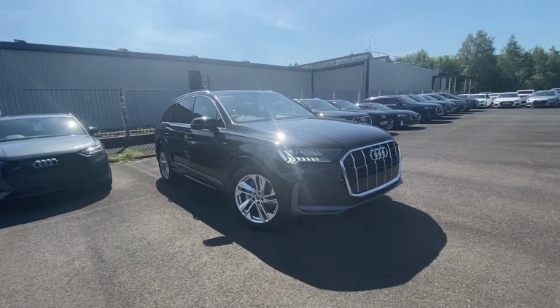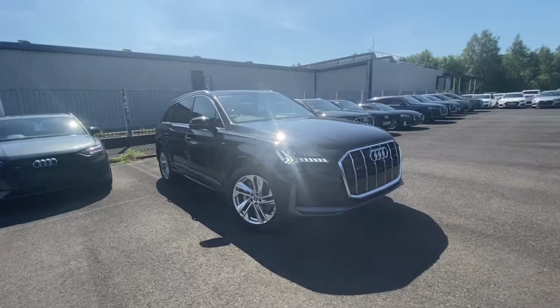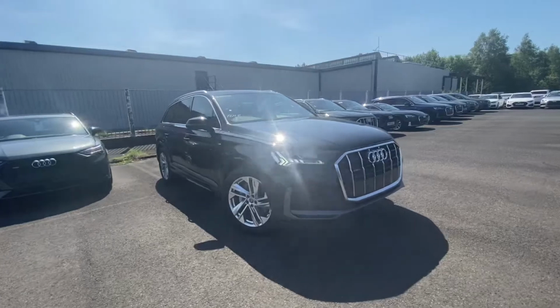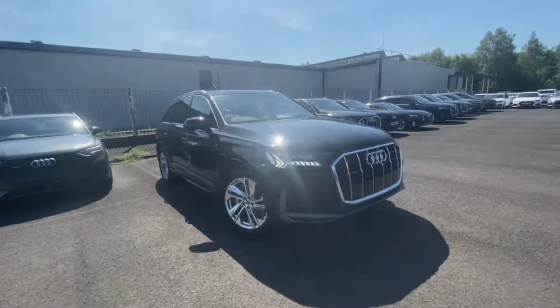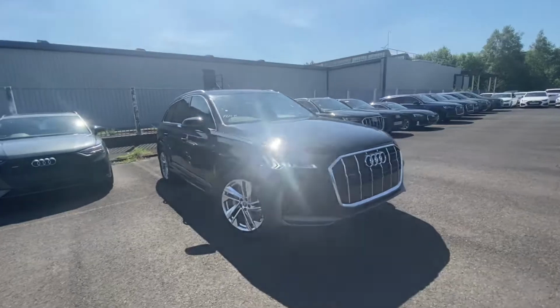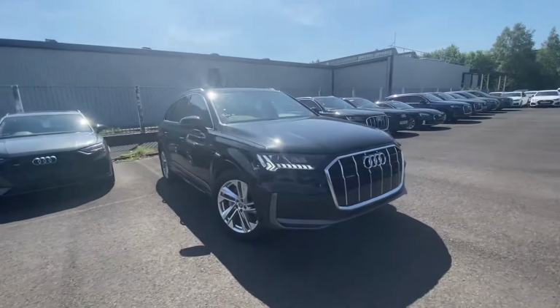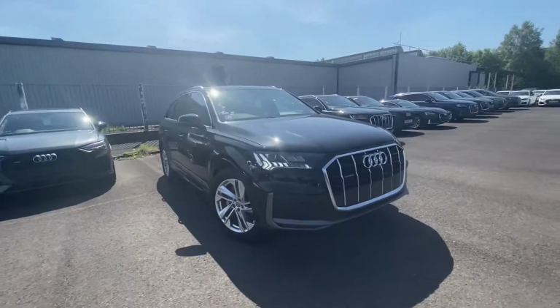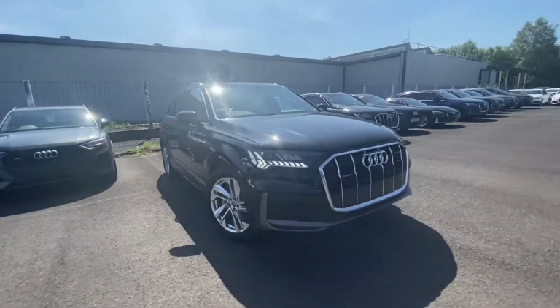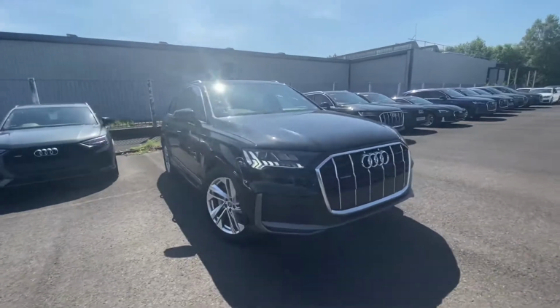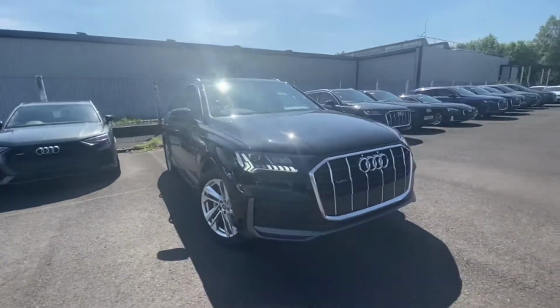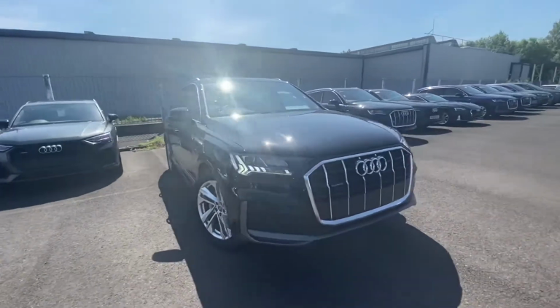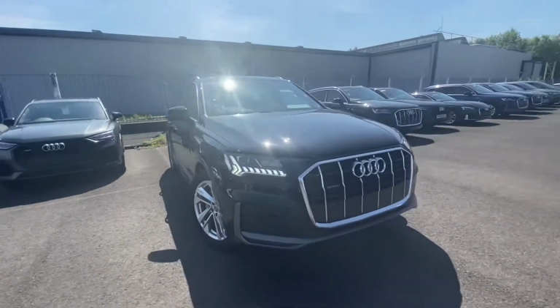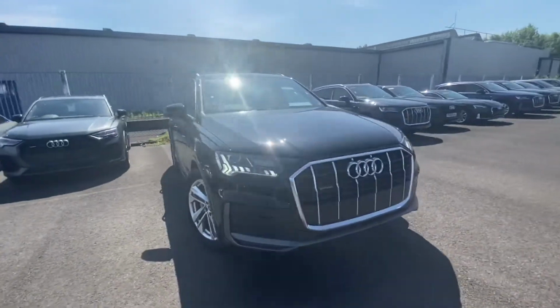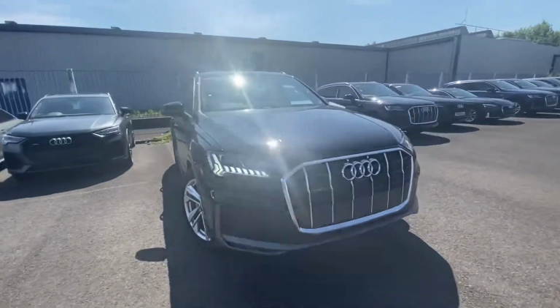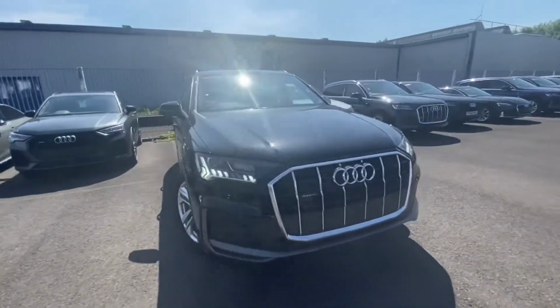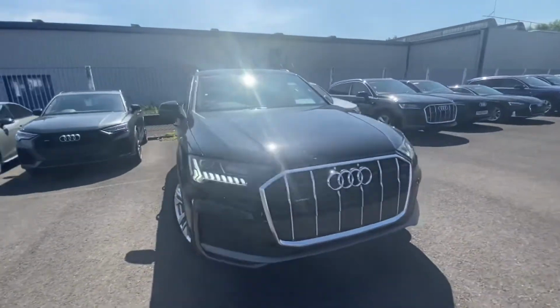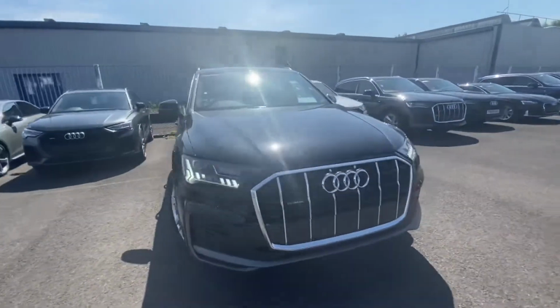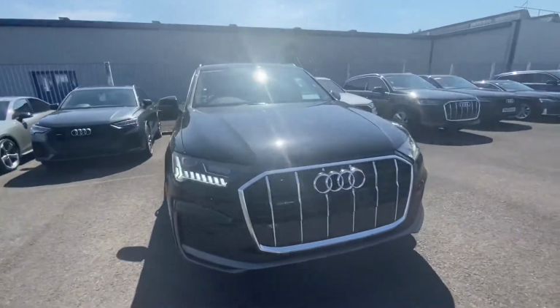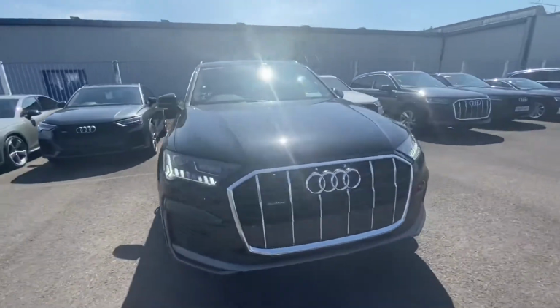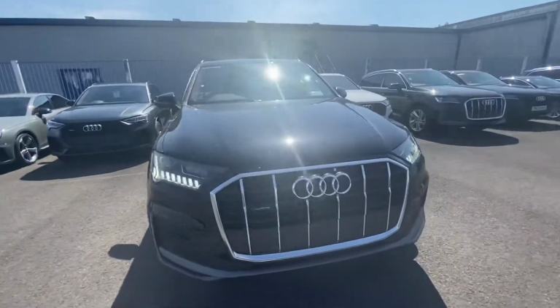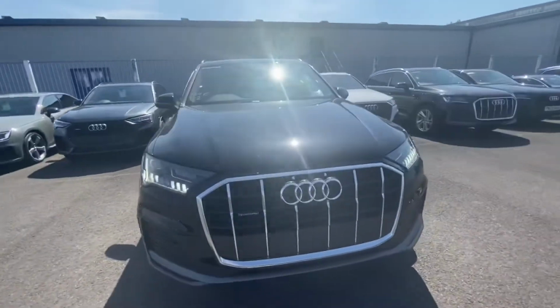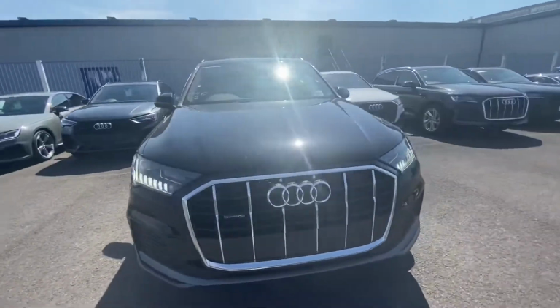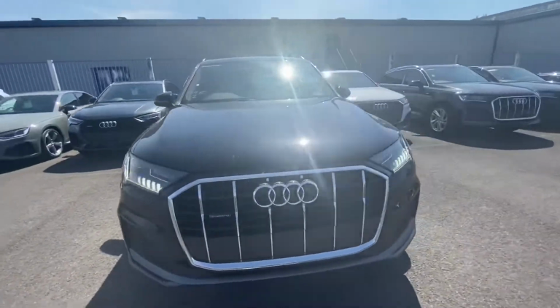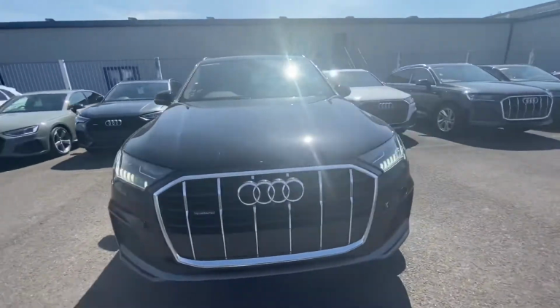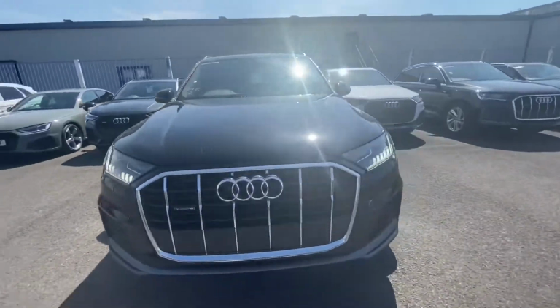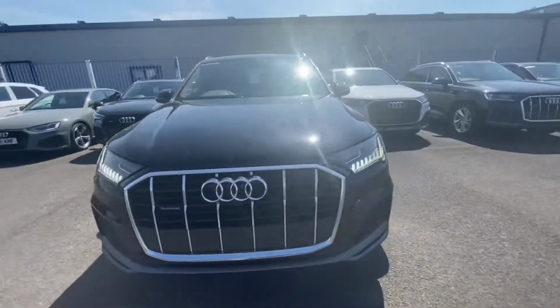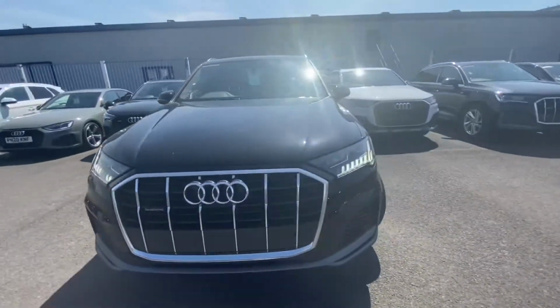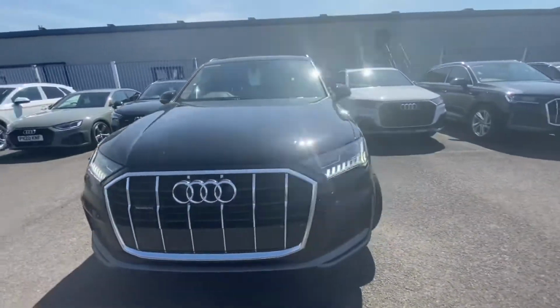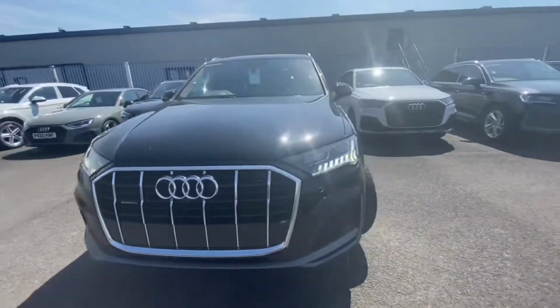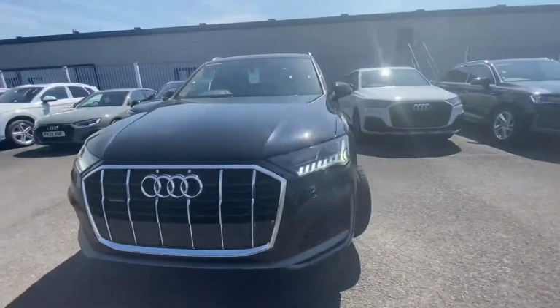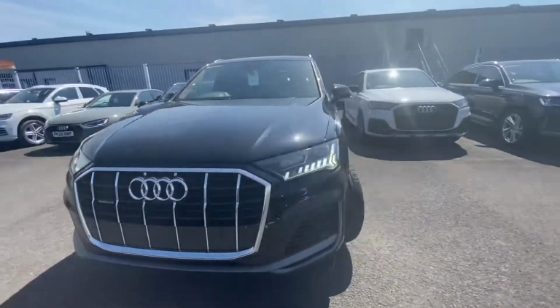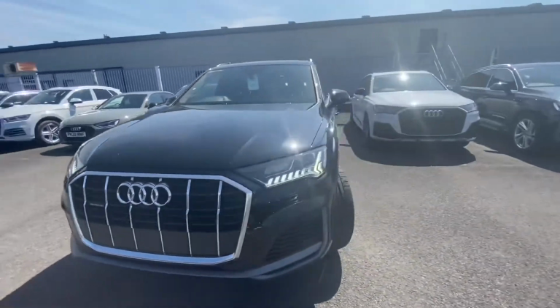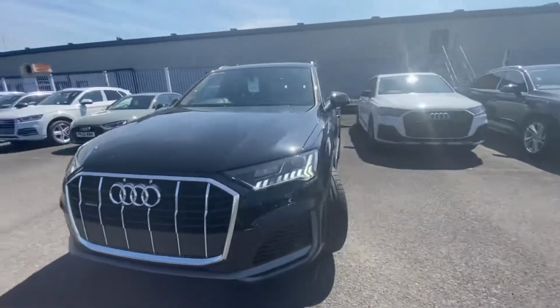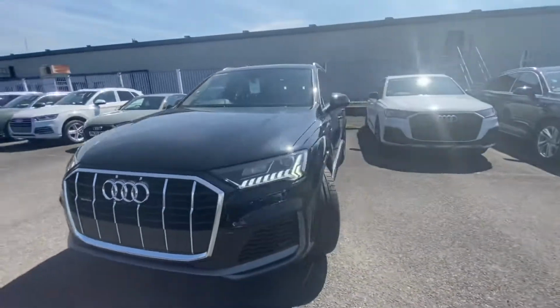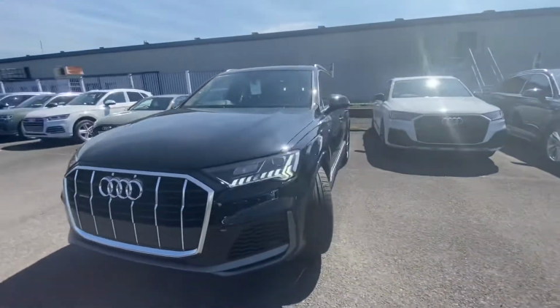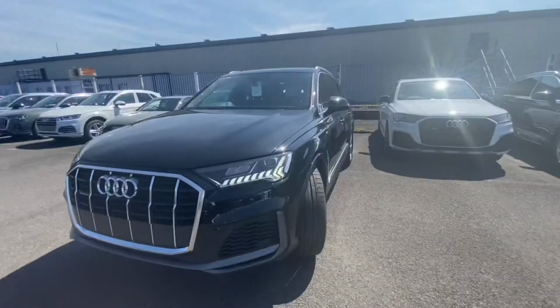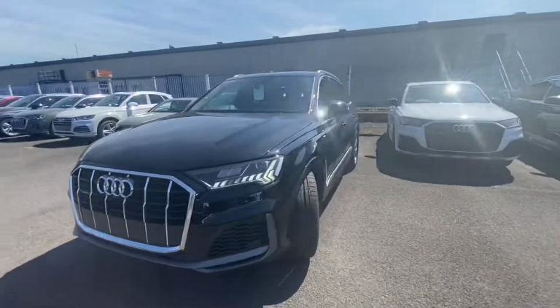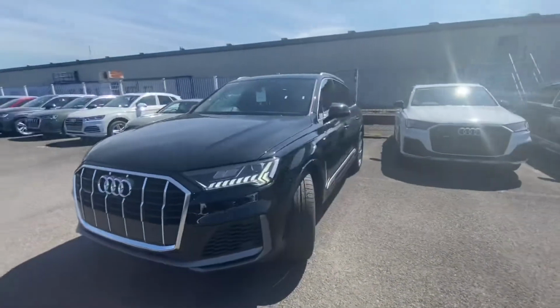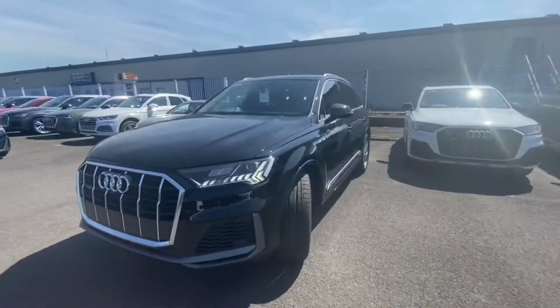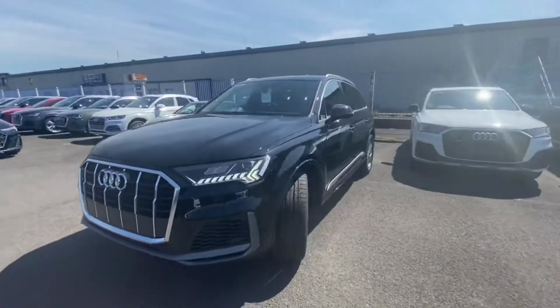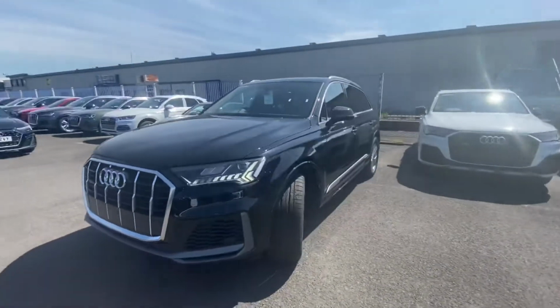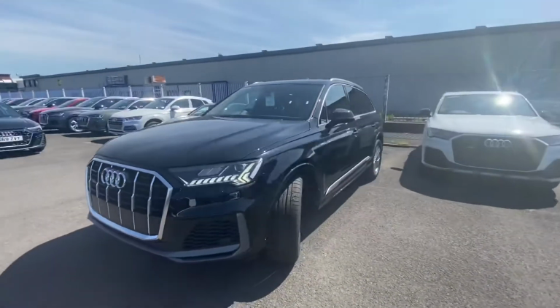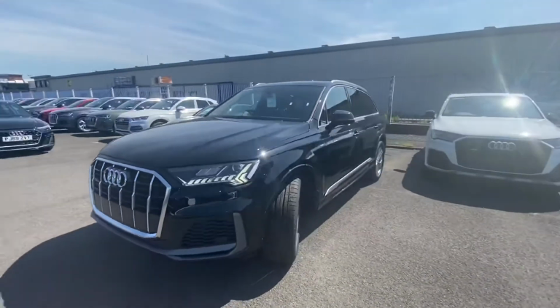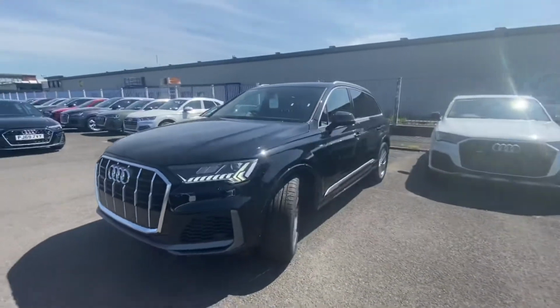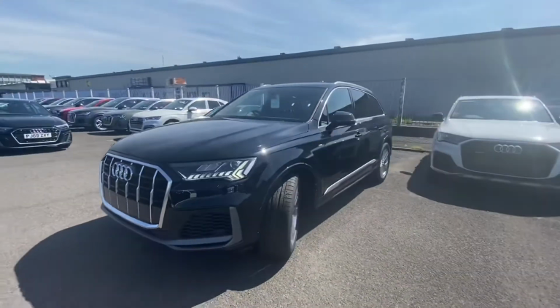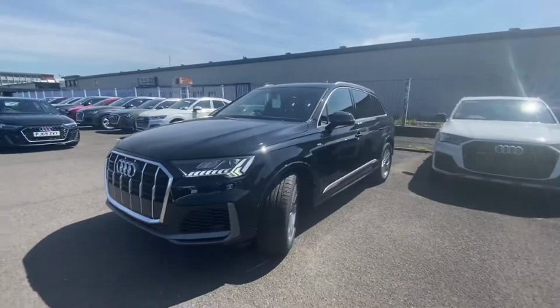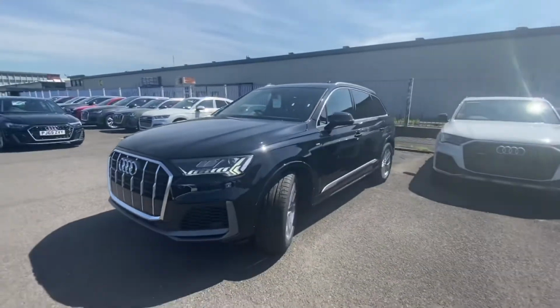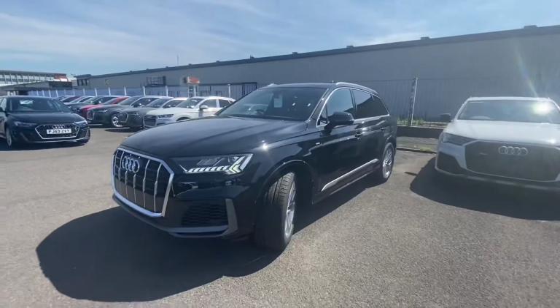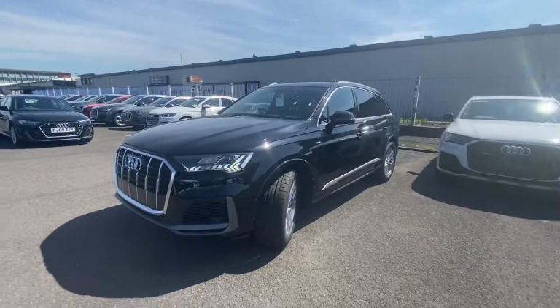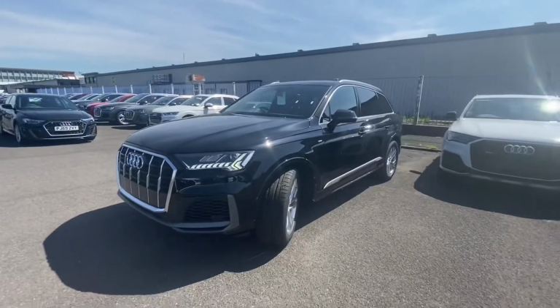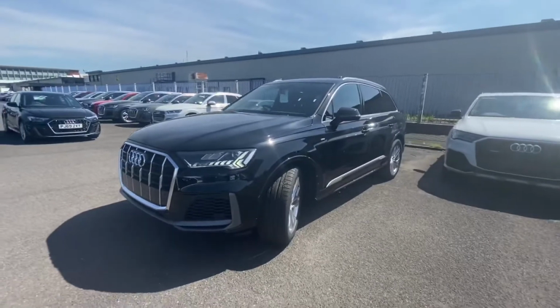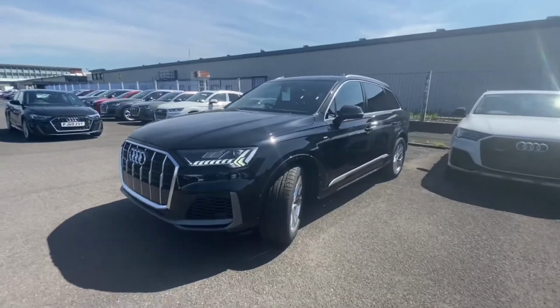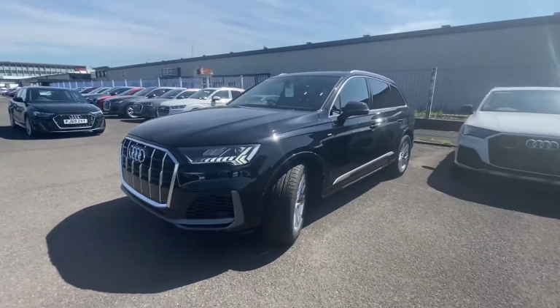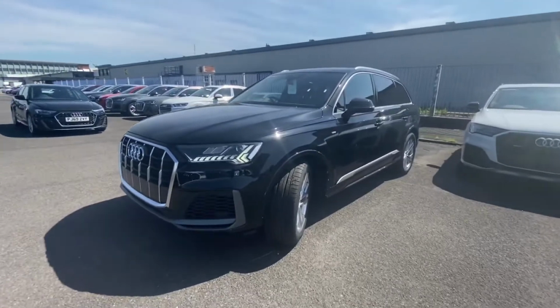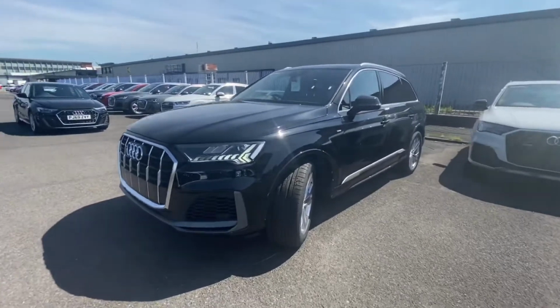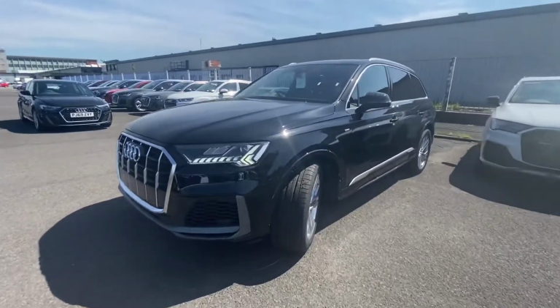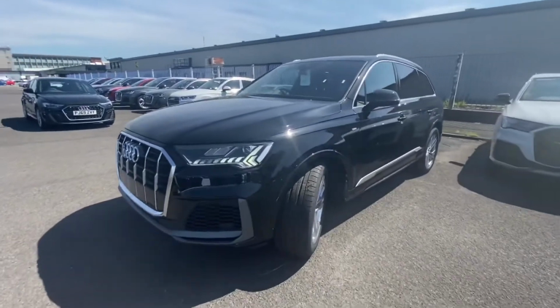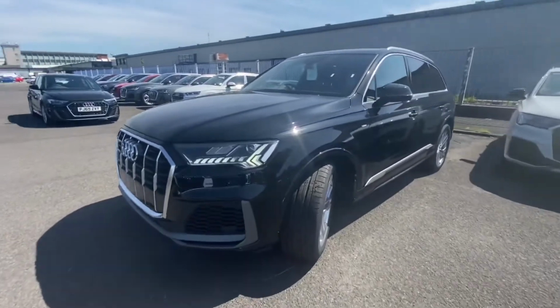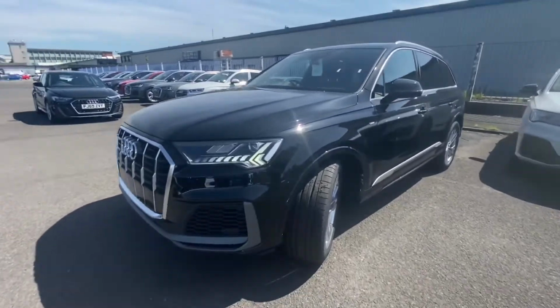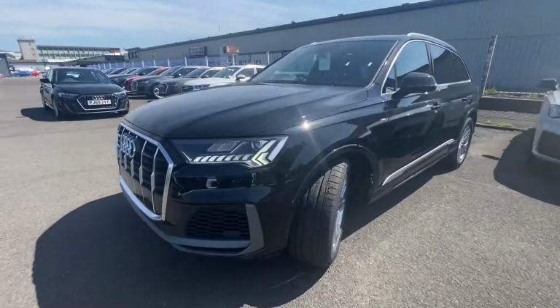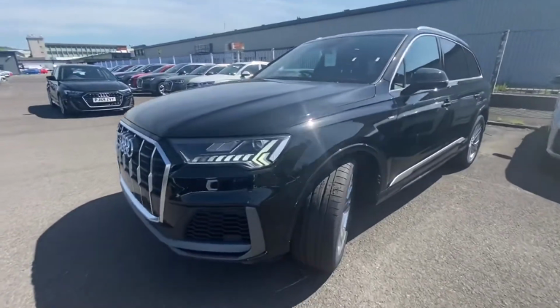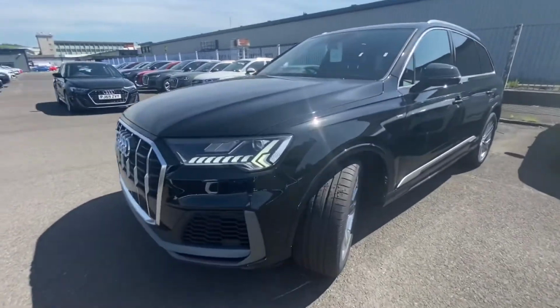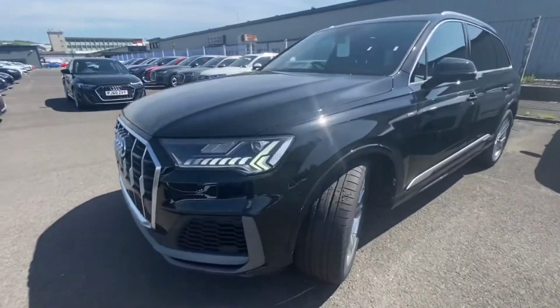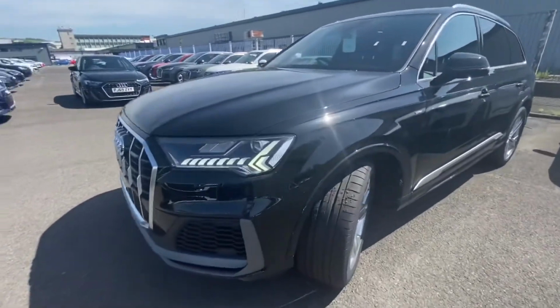Hi and welcome to Blackburn Audi. My name is Fiona and today I'm going to be giving you a quick tour of this brand new Audi Q7 S line.